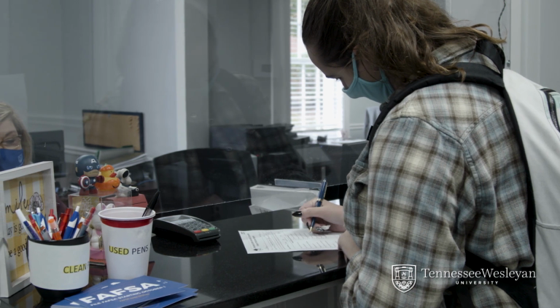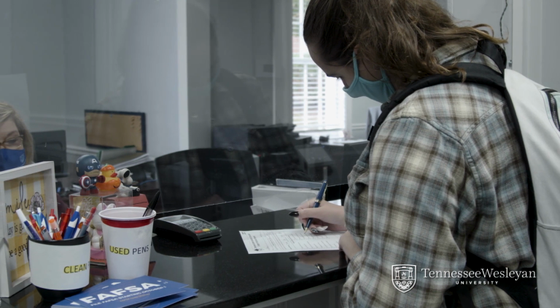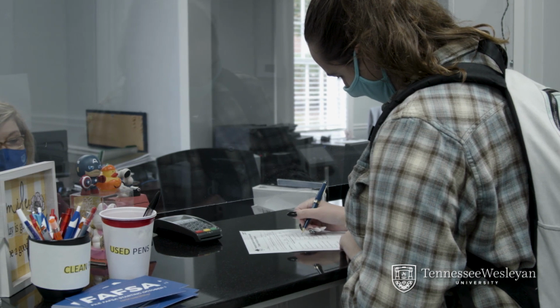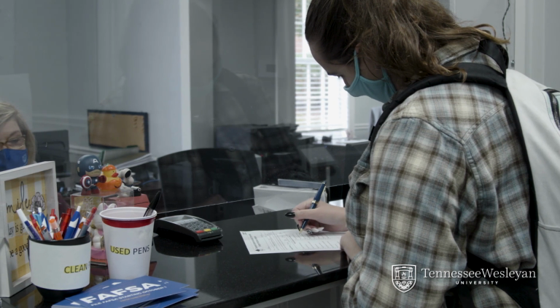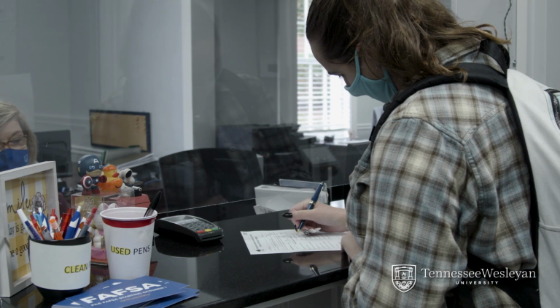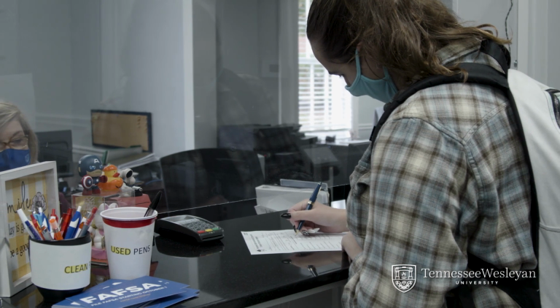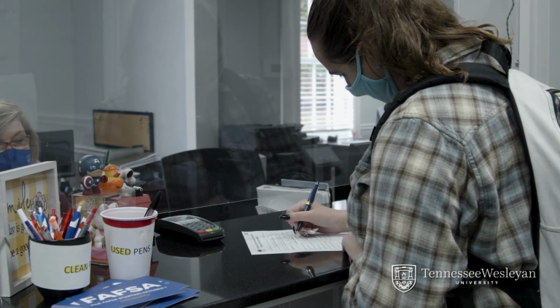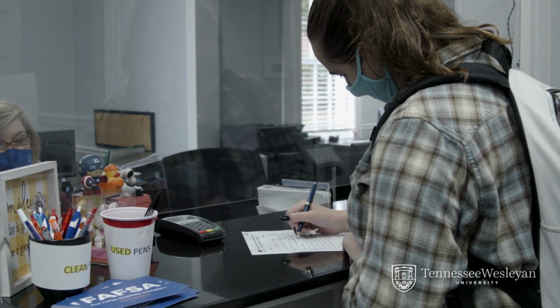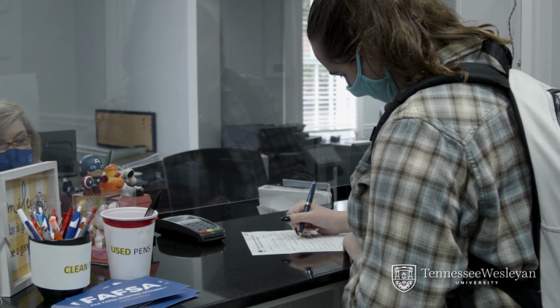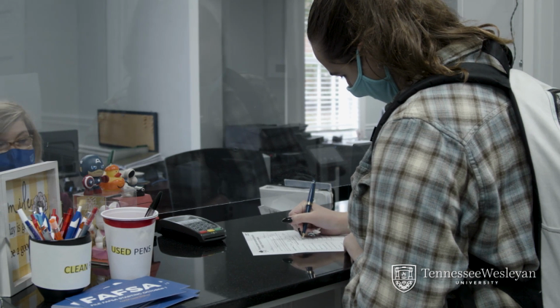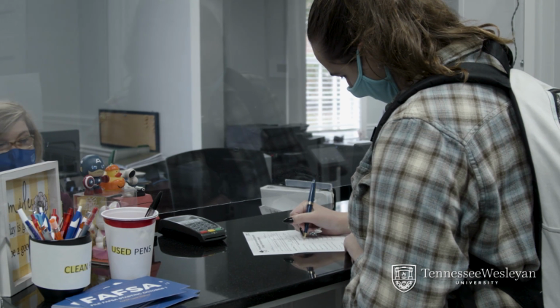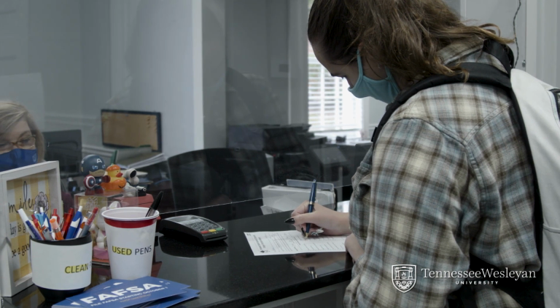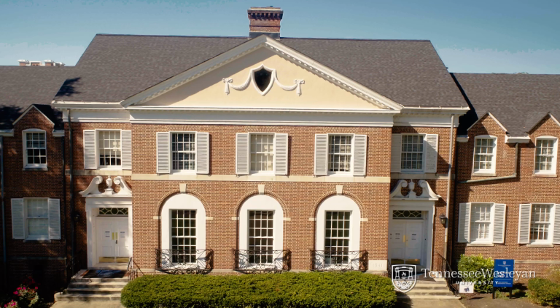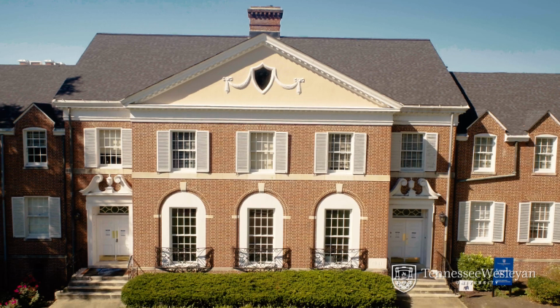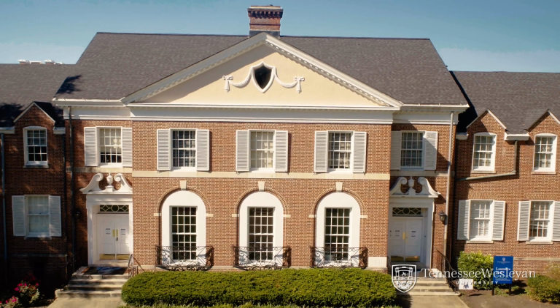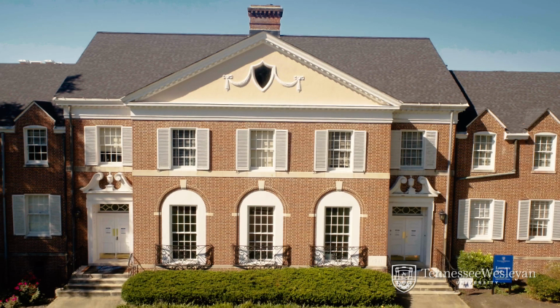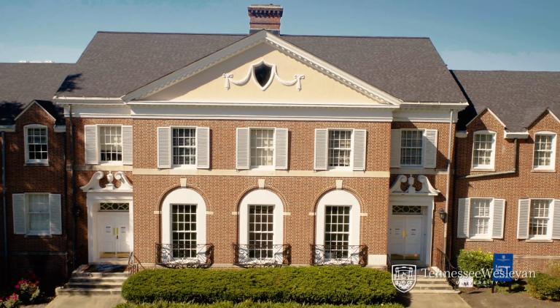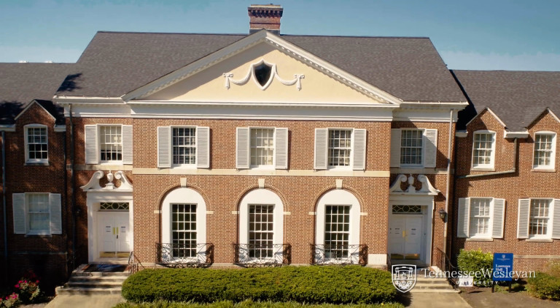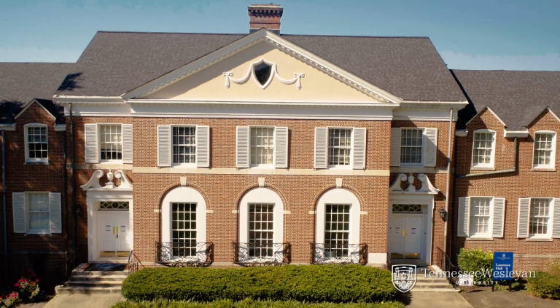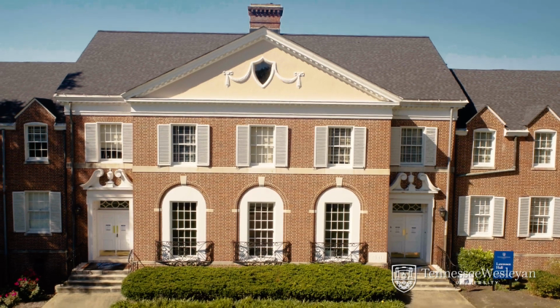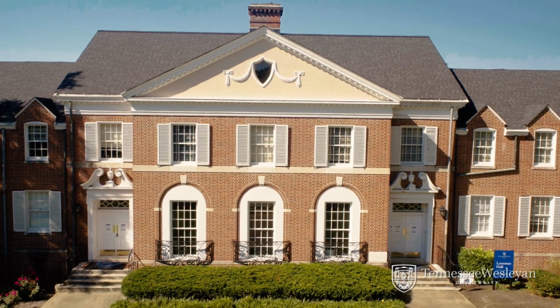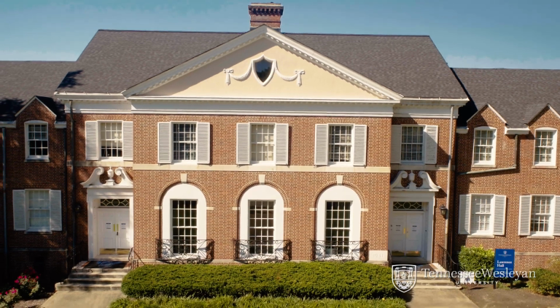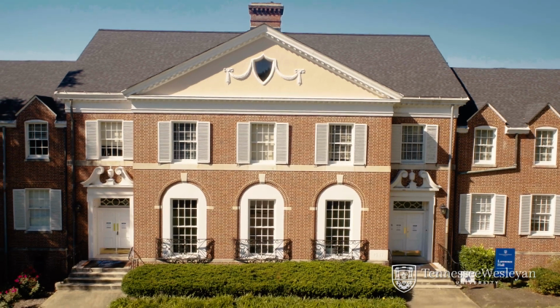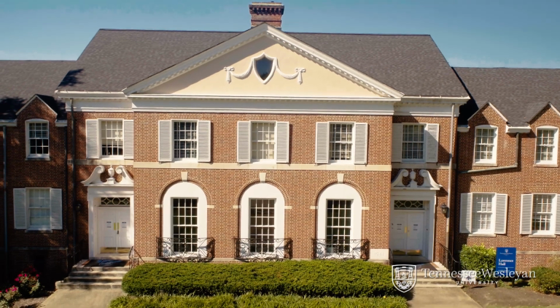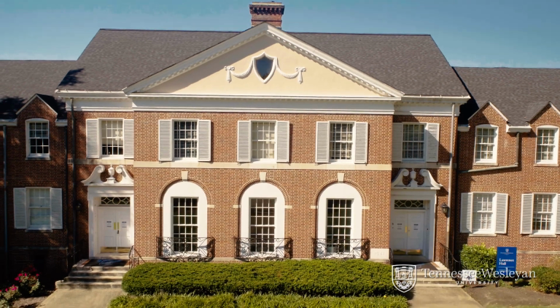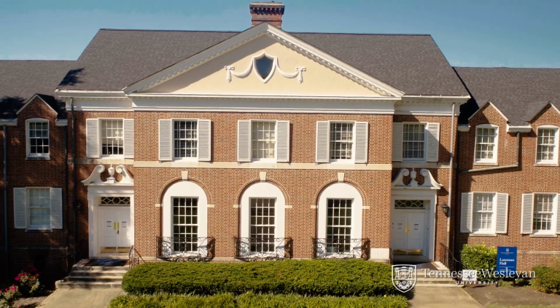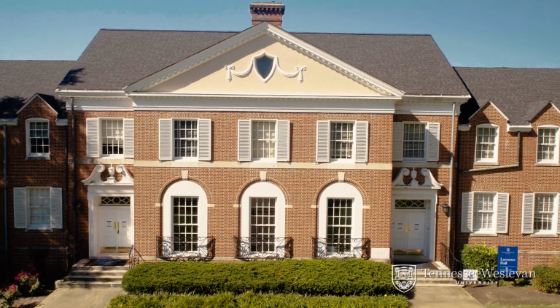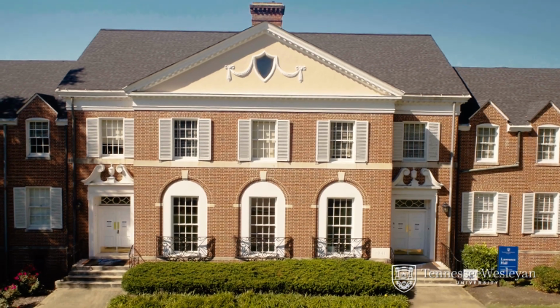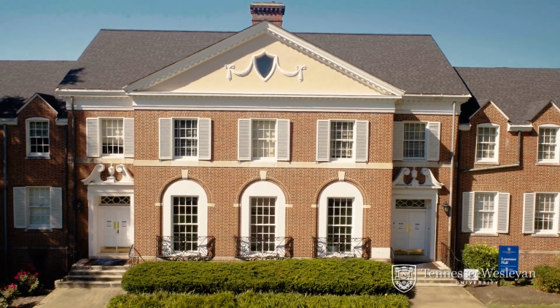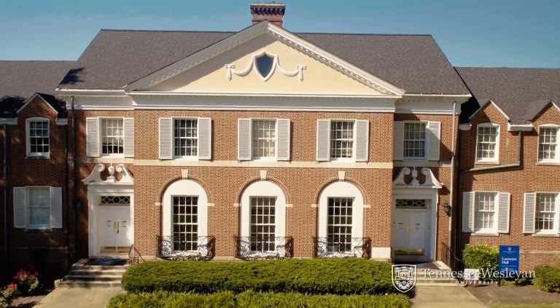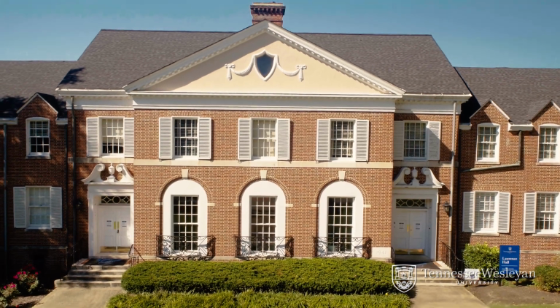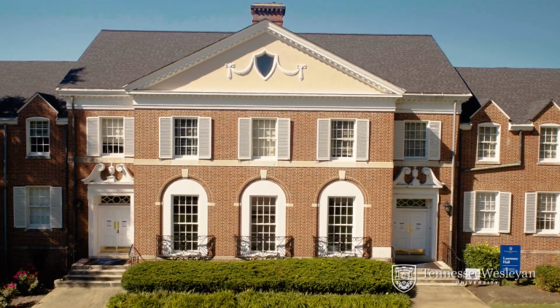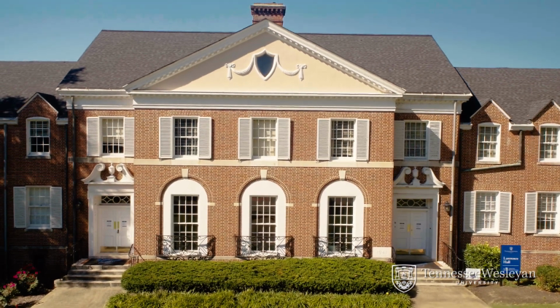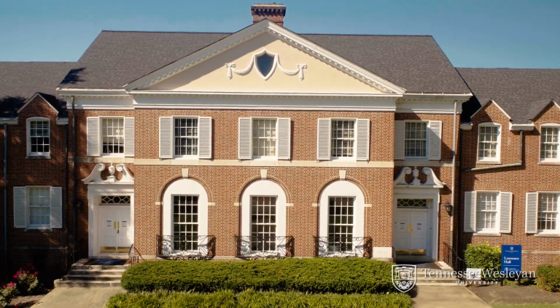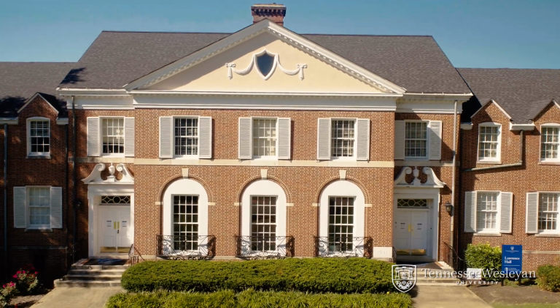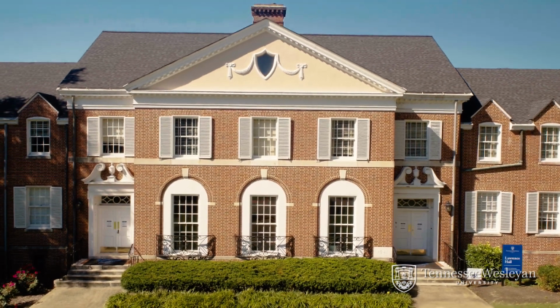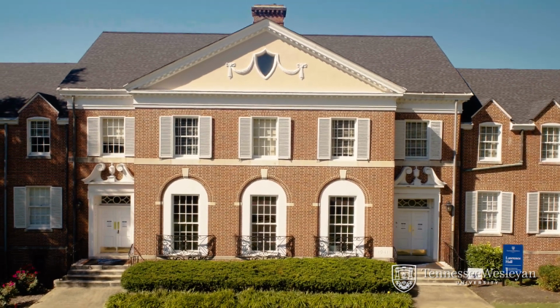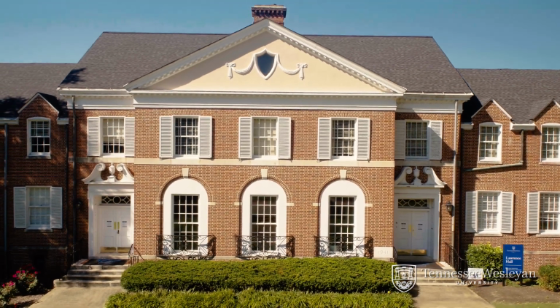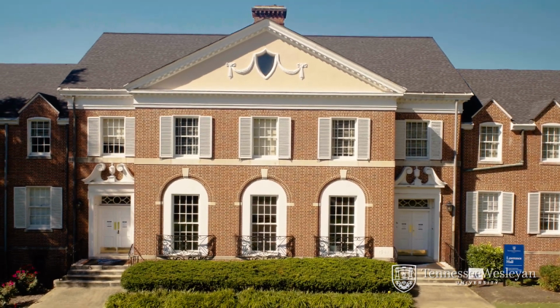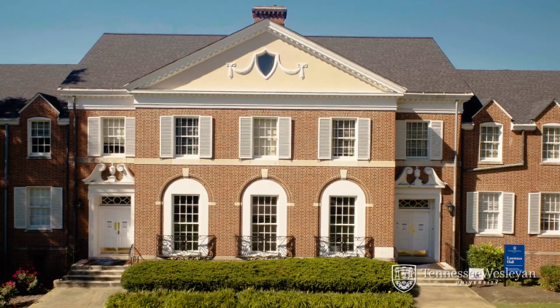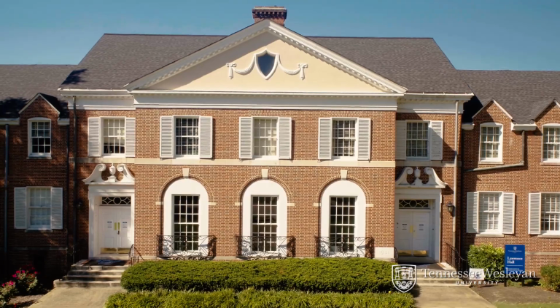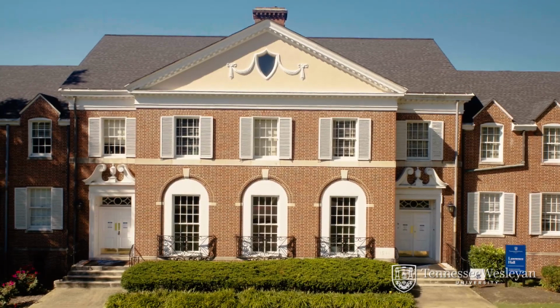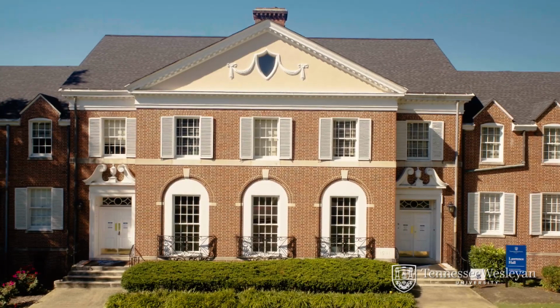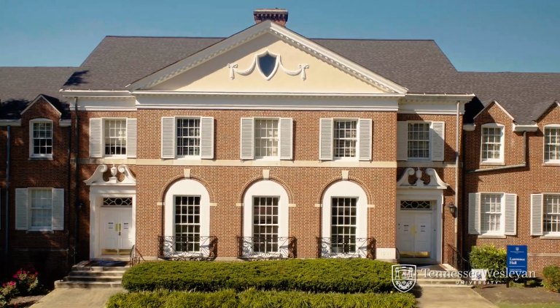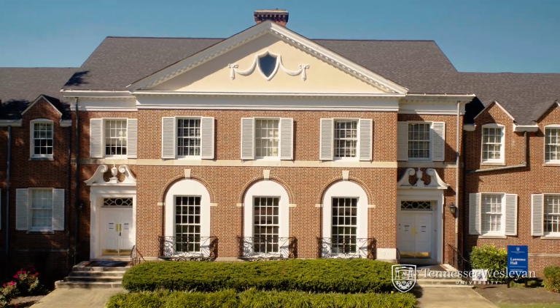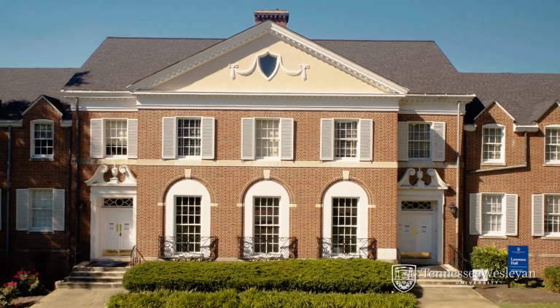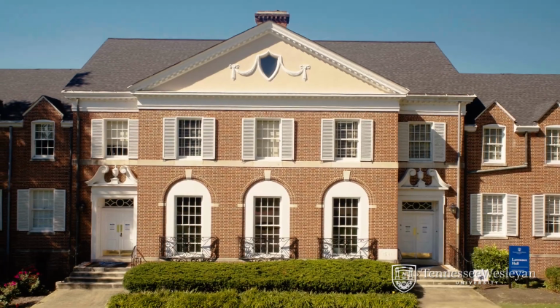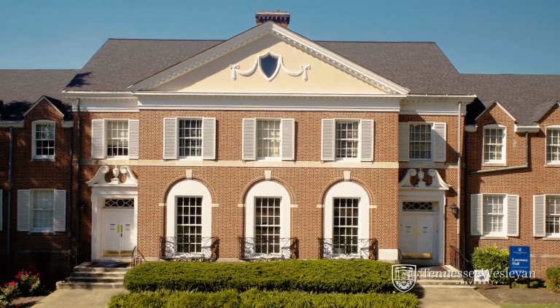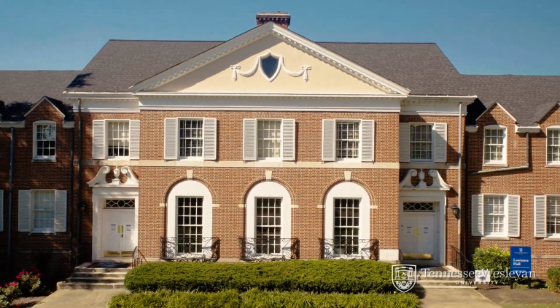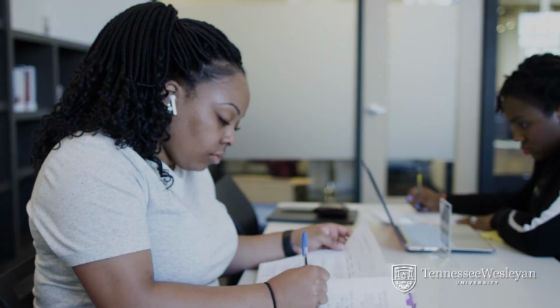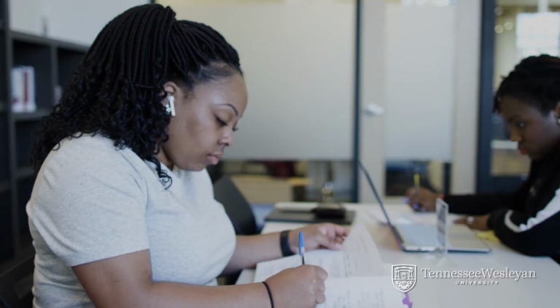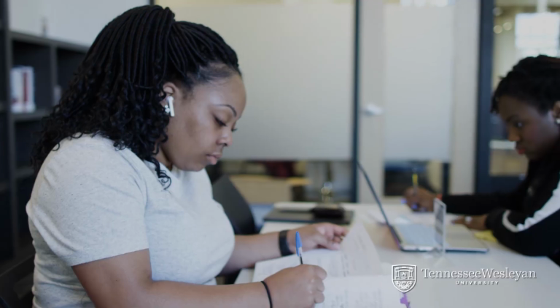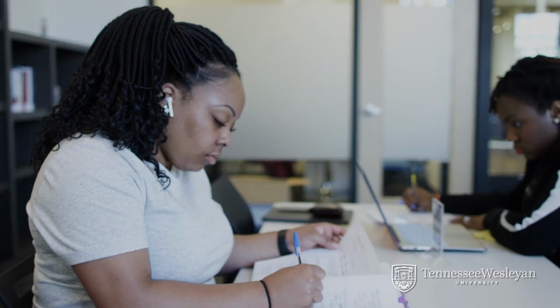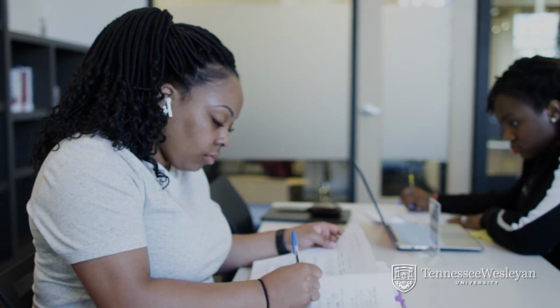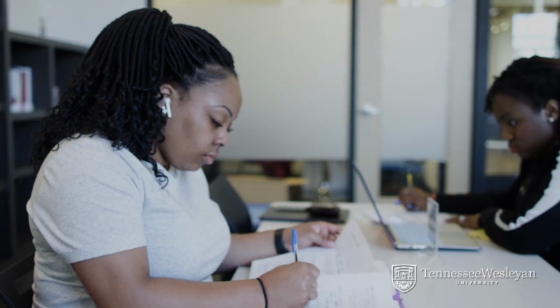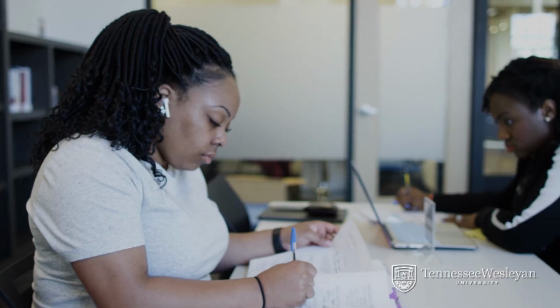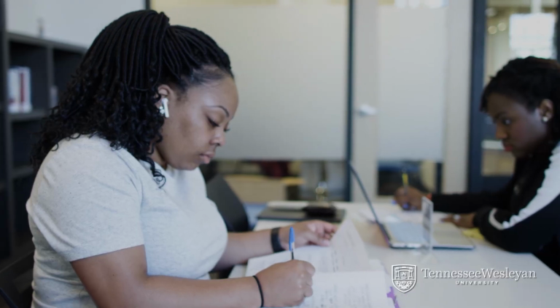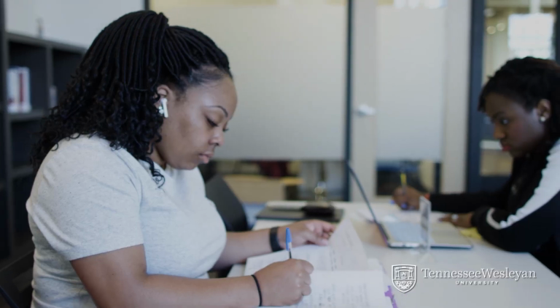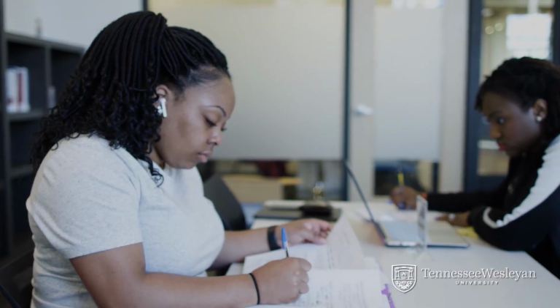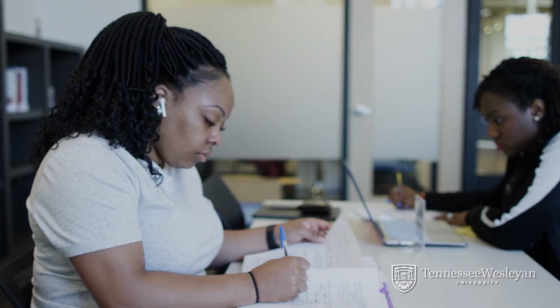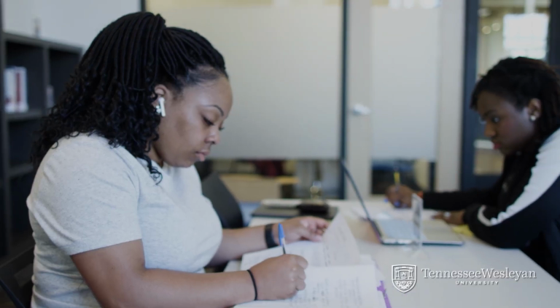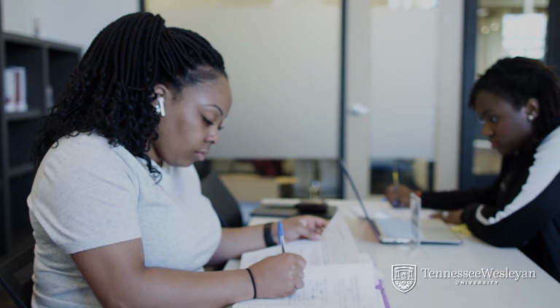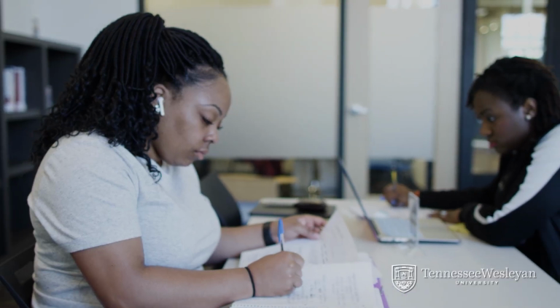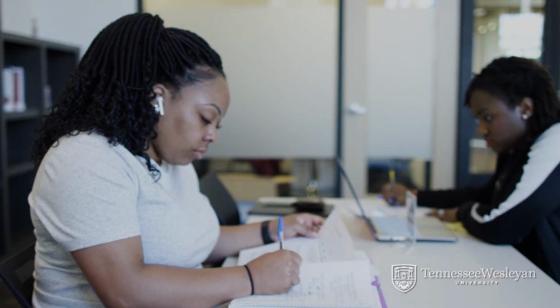Front and center in Lawrence is the parlor — newly renovated and perfect for study sessions and student events.